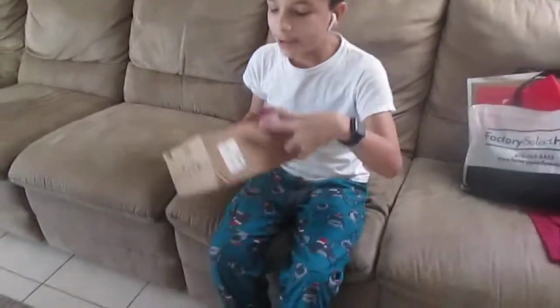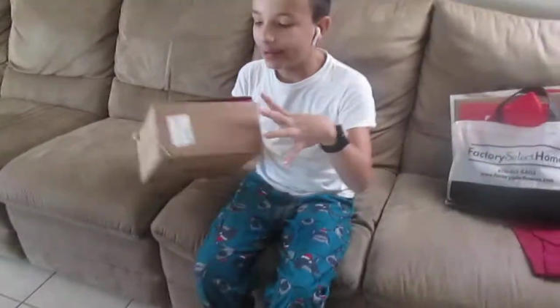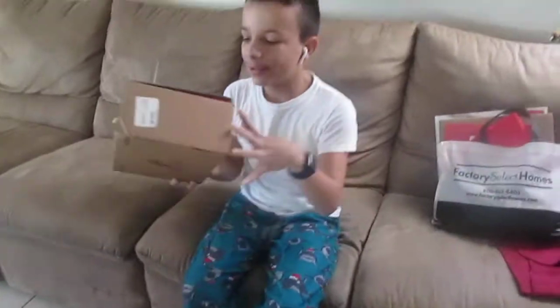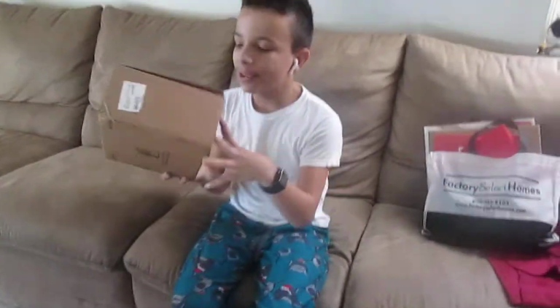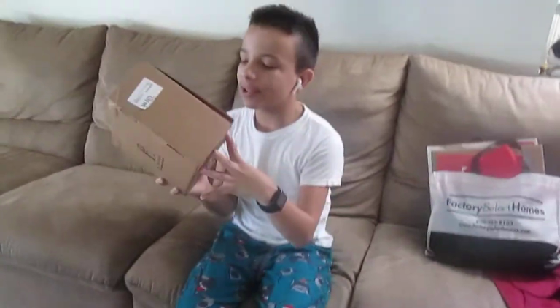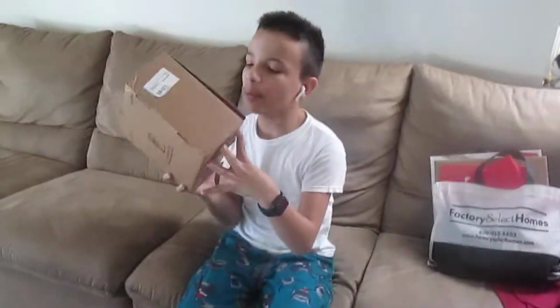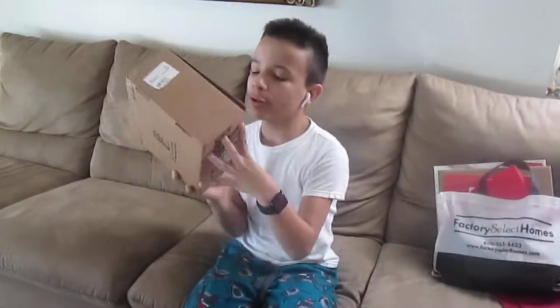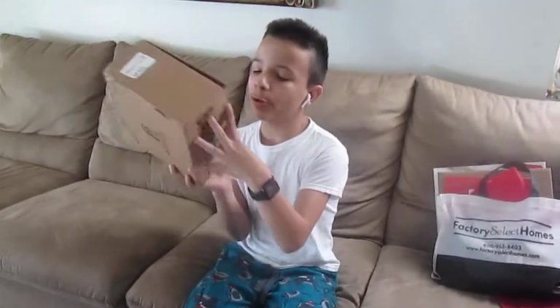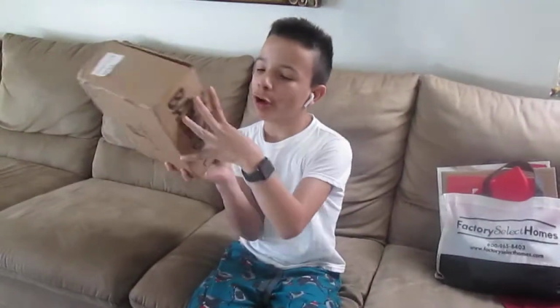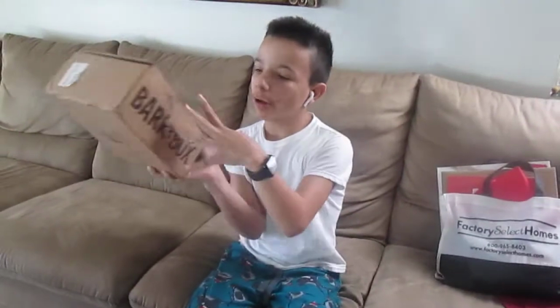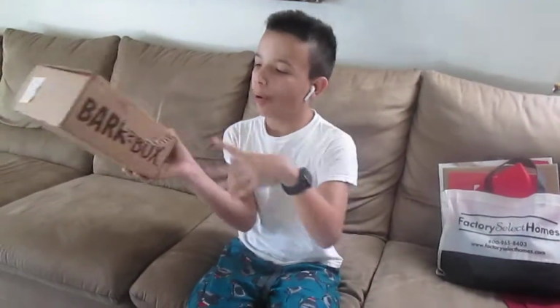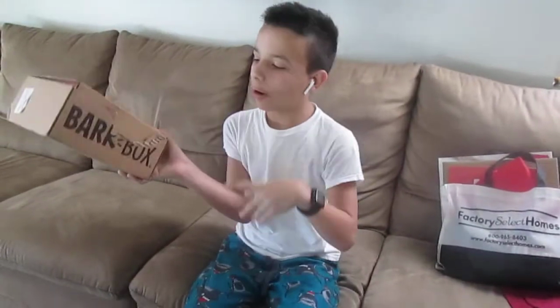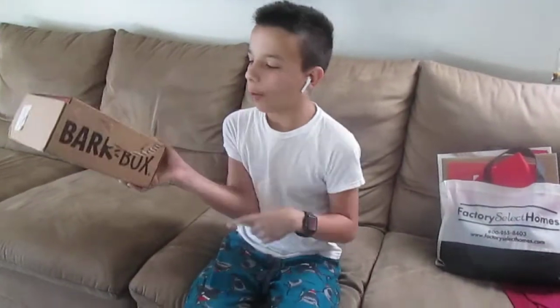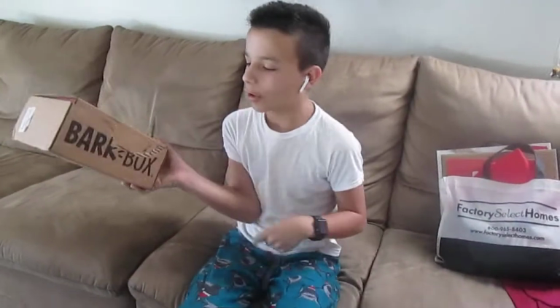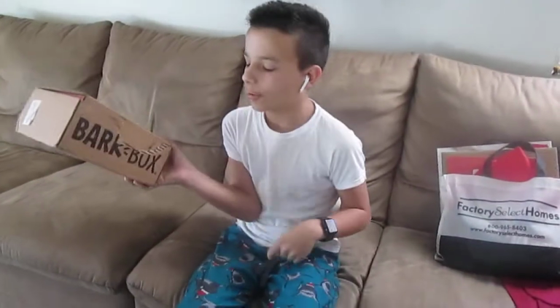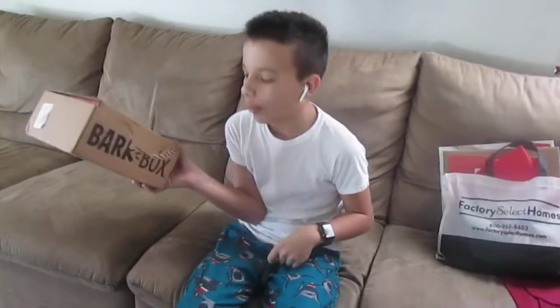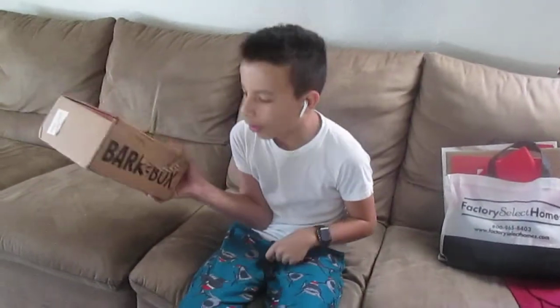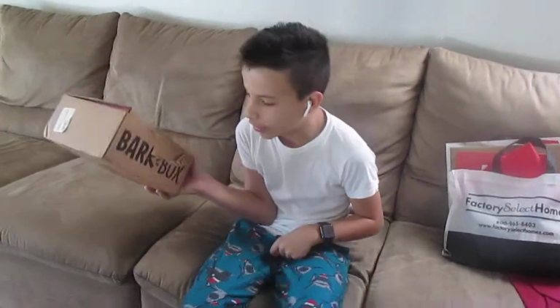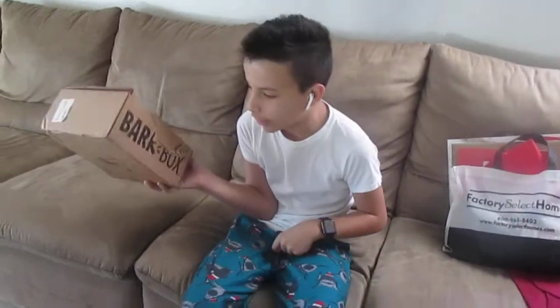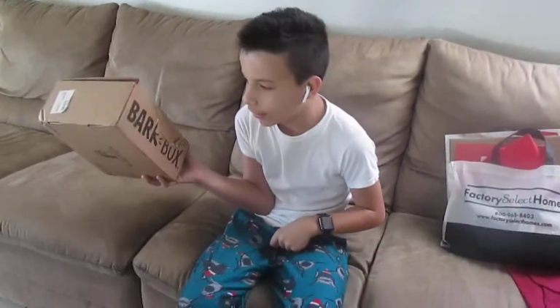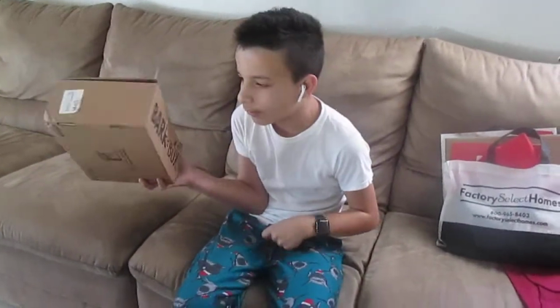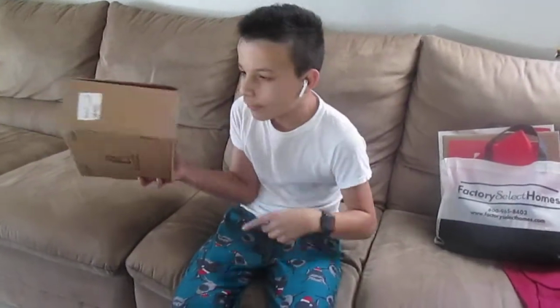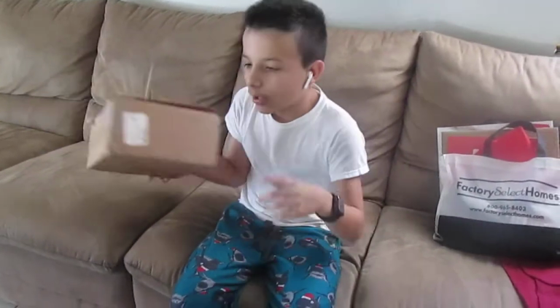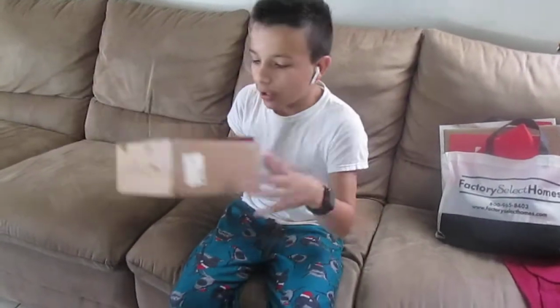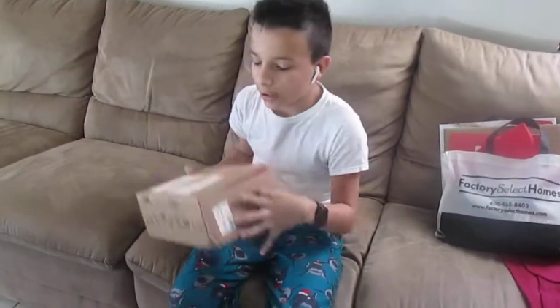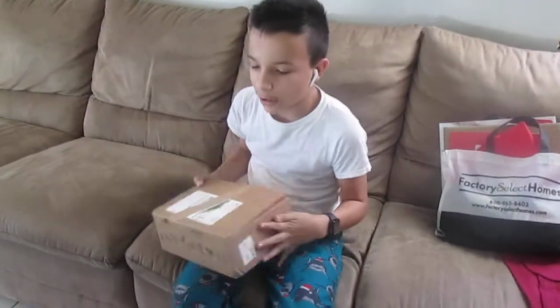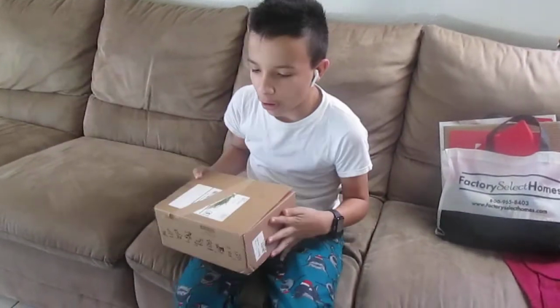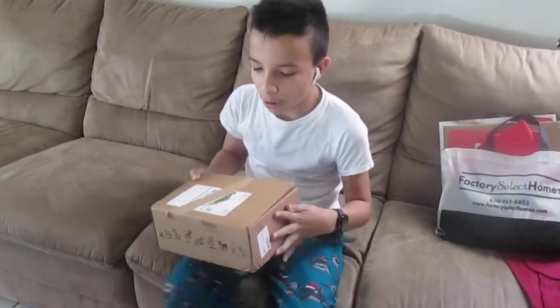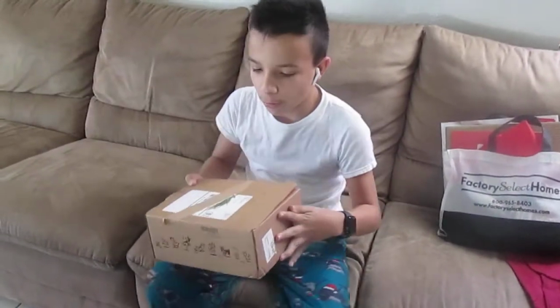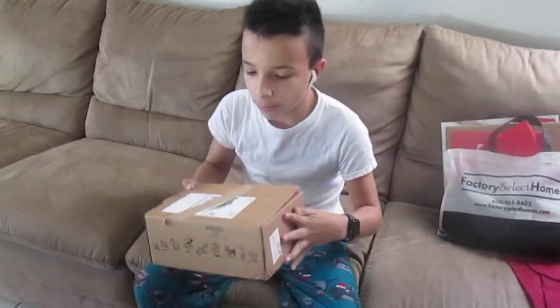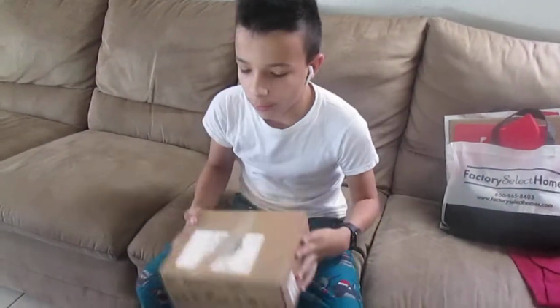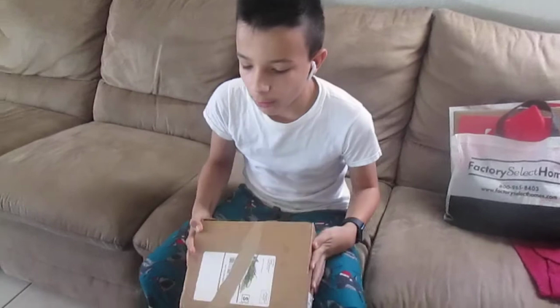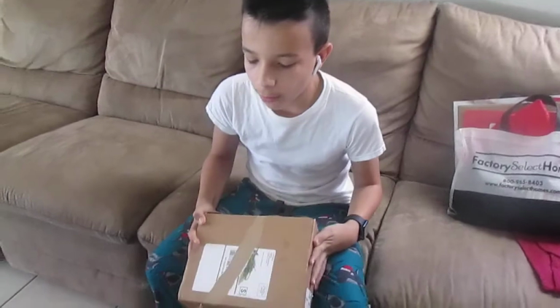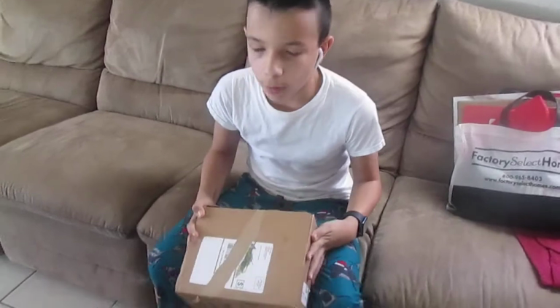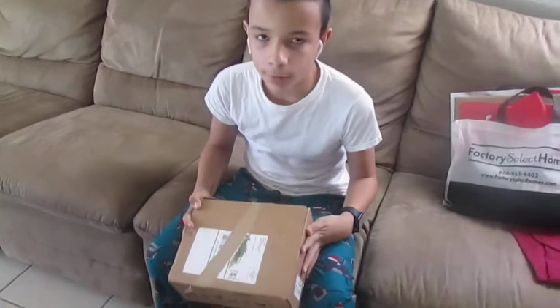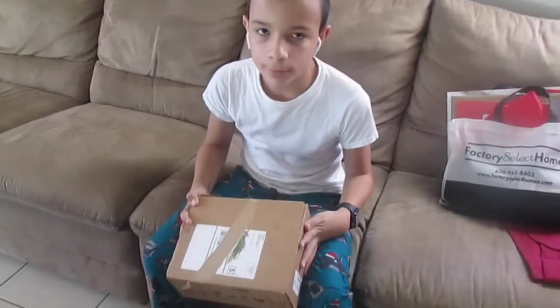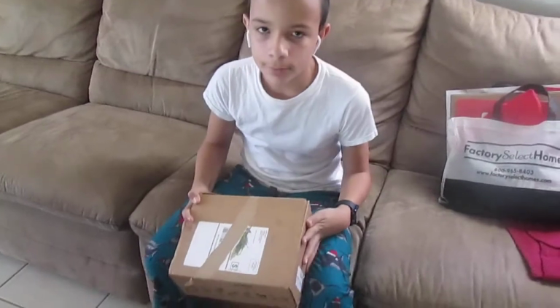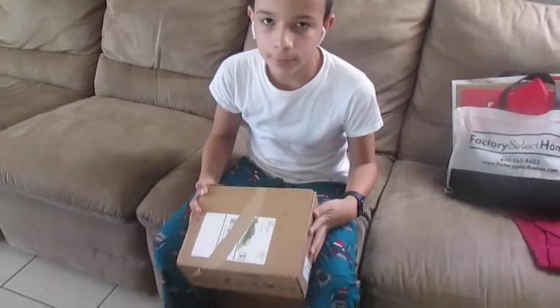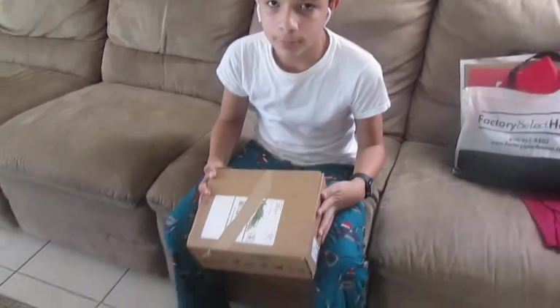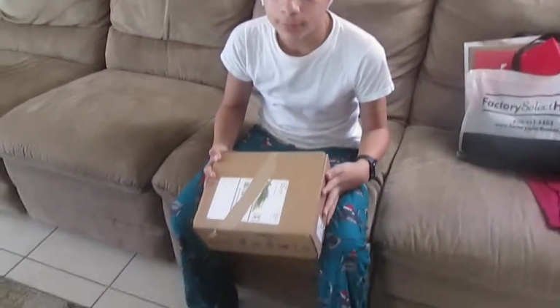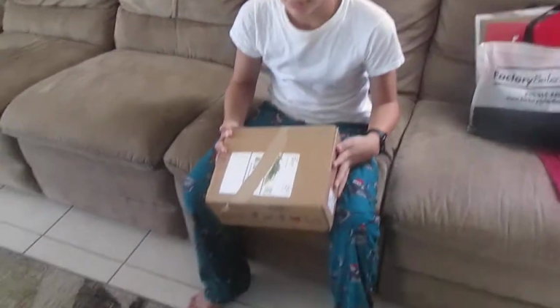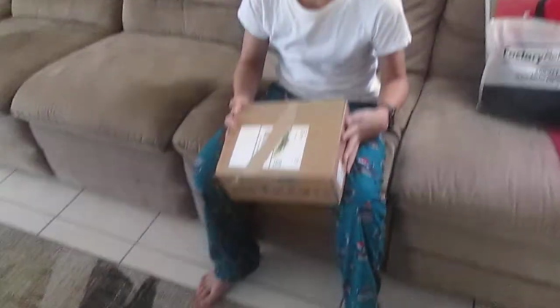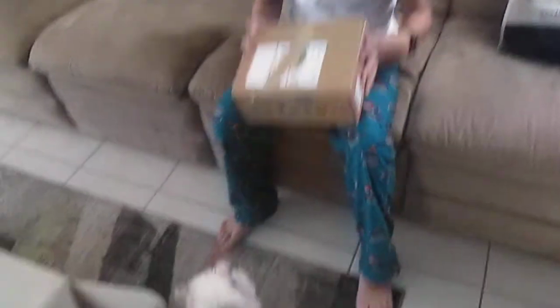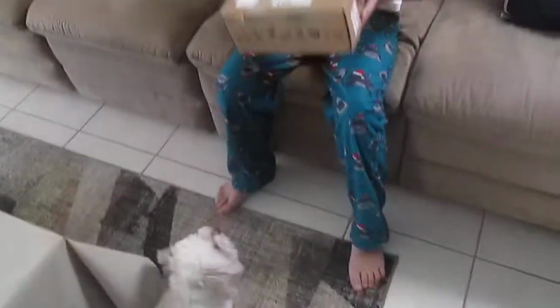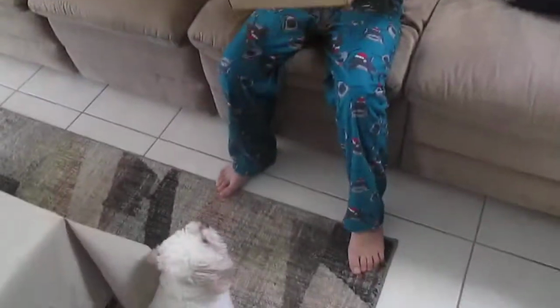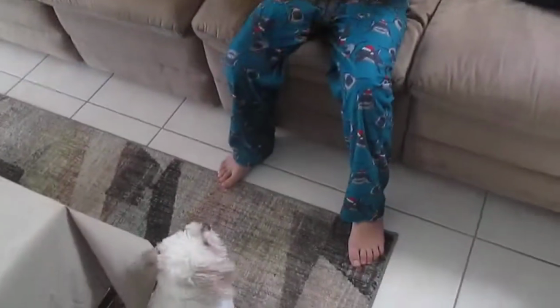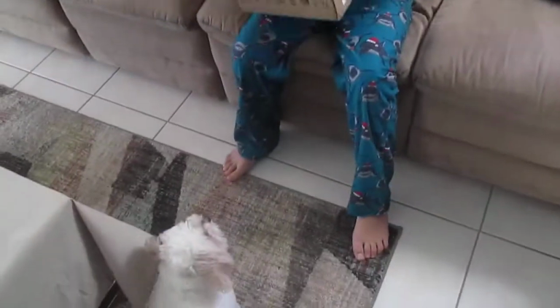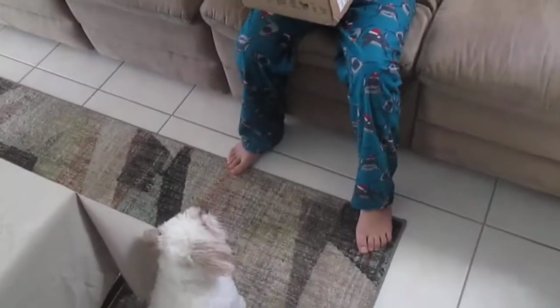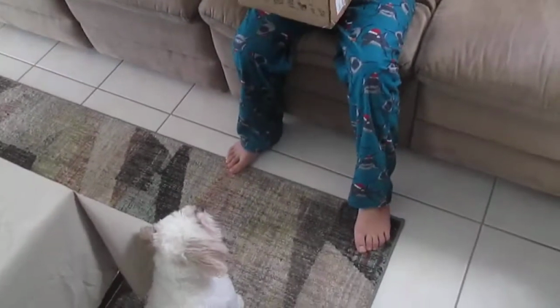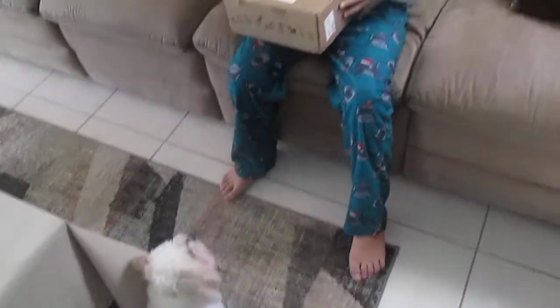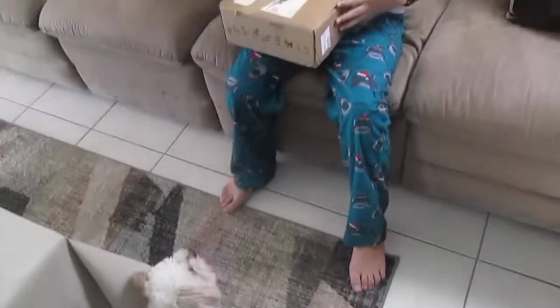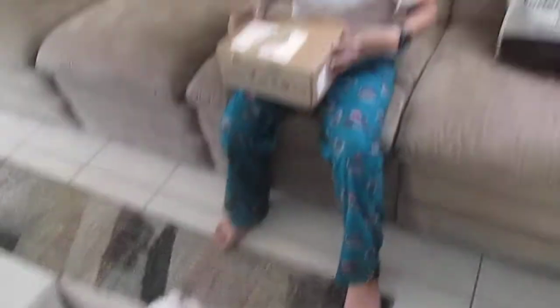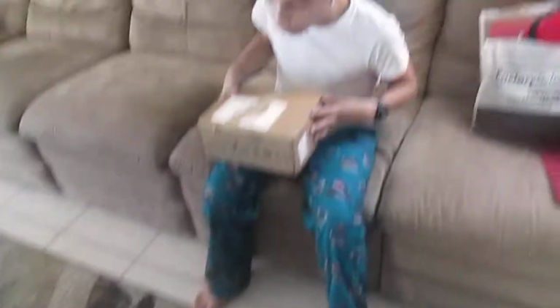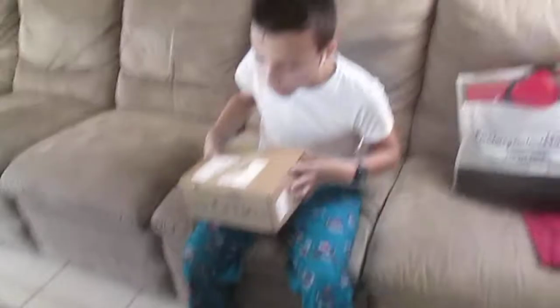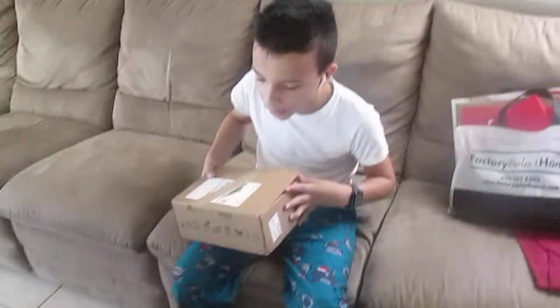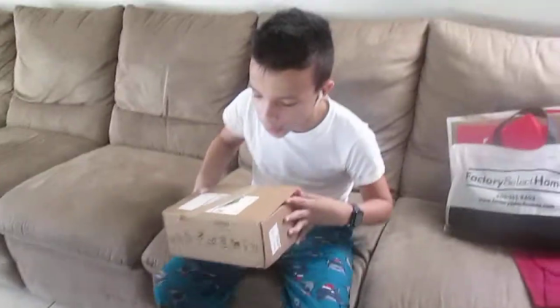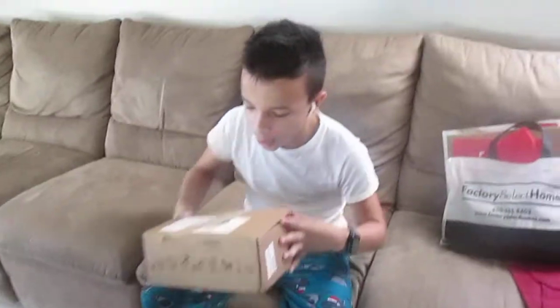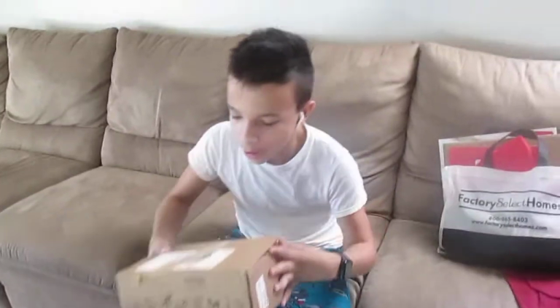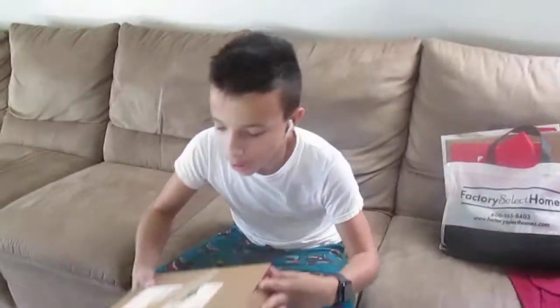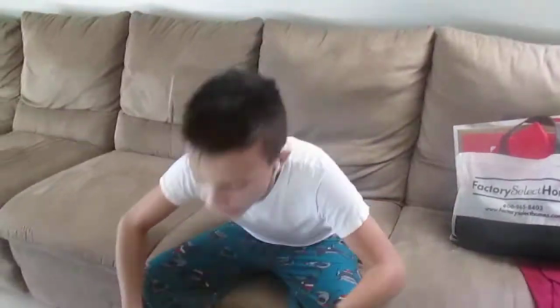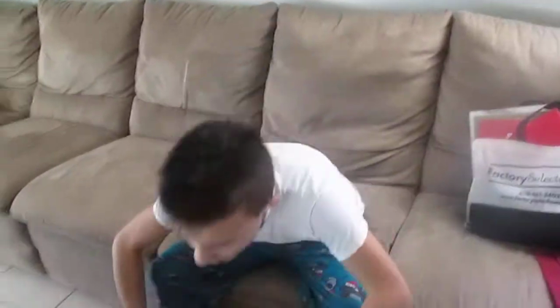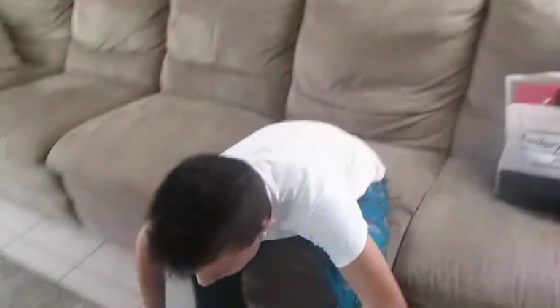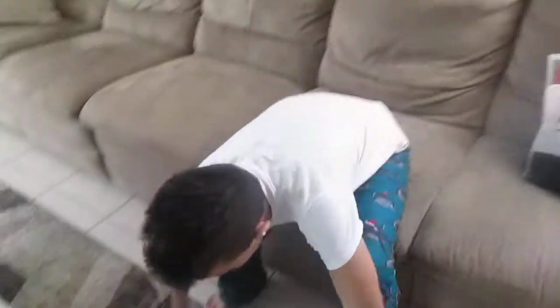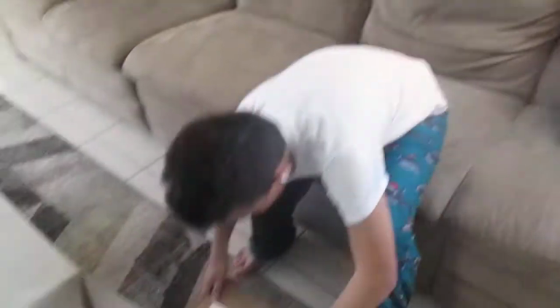This month we got our Bark Box unboxing, so come on, sit, good boy, get it!